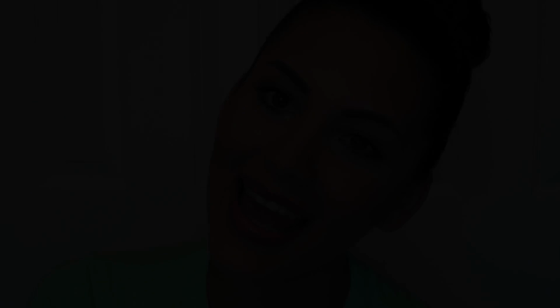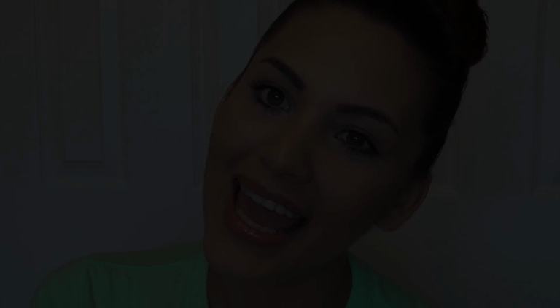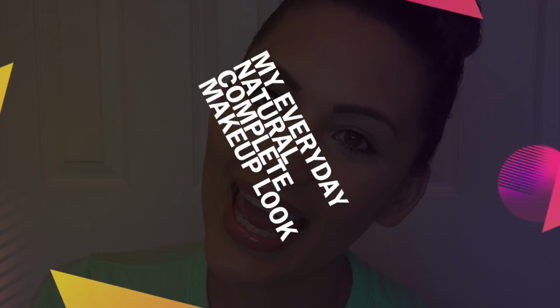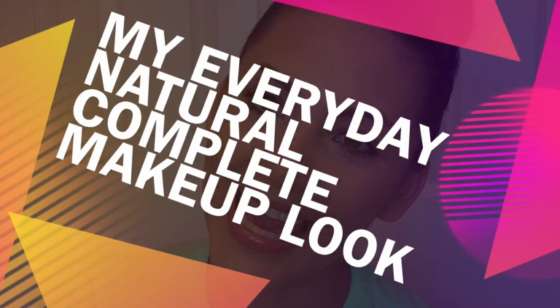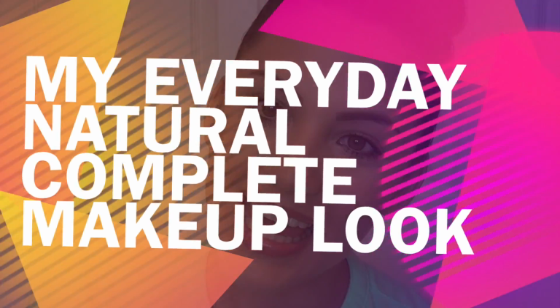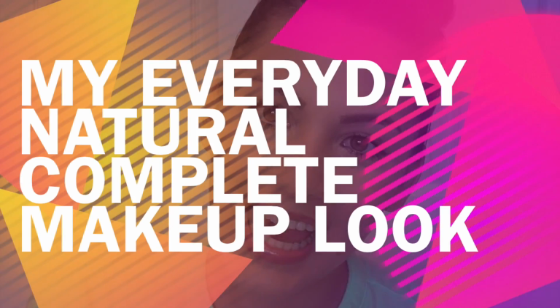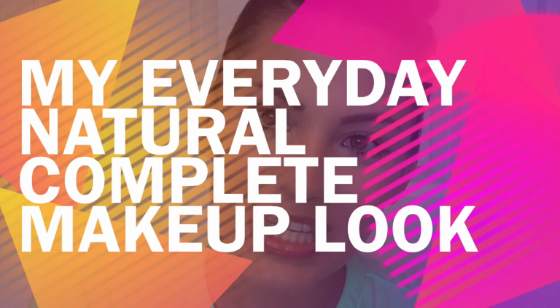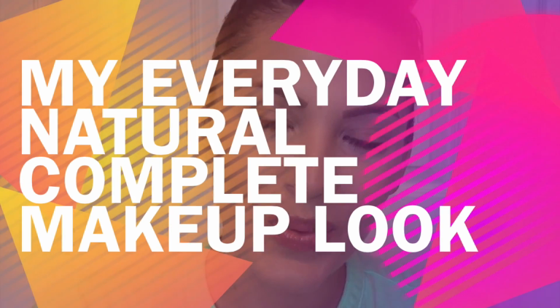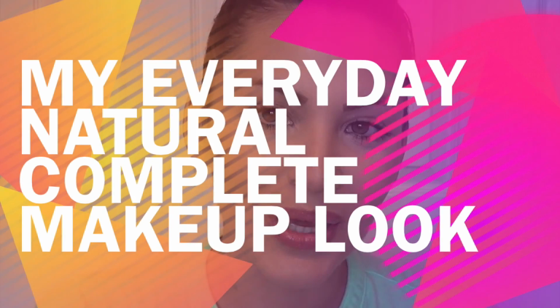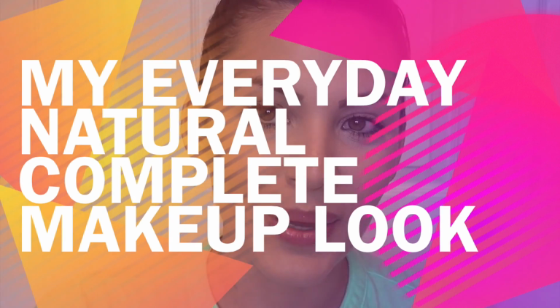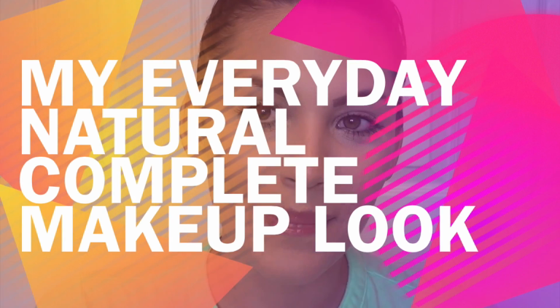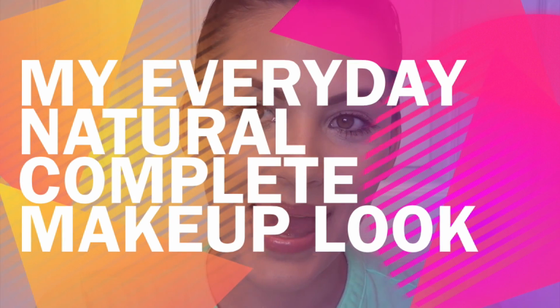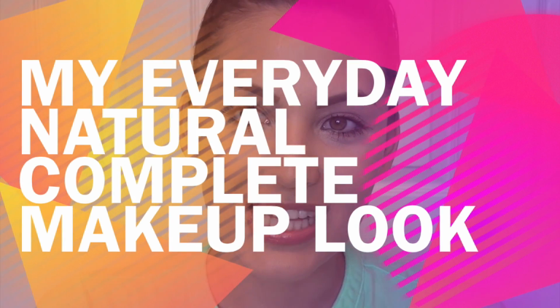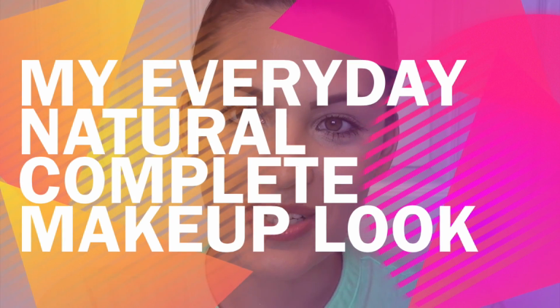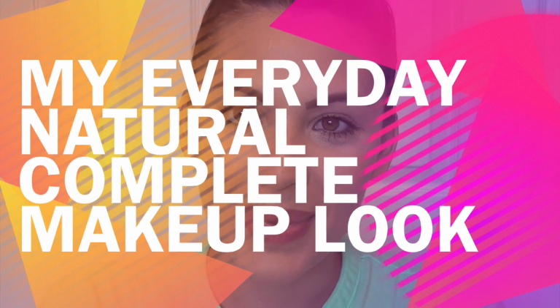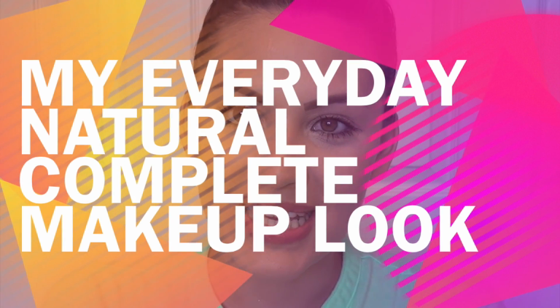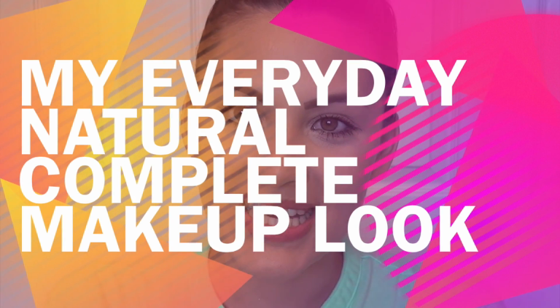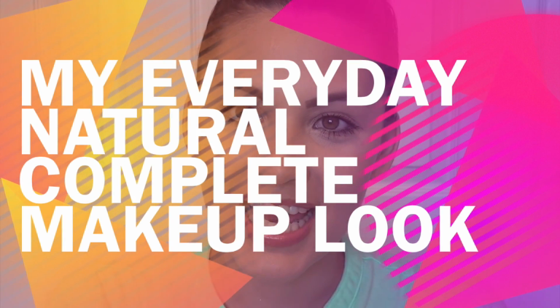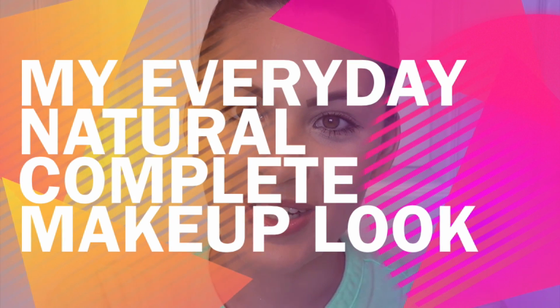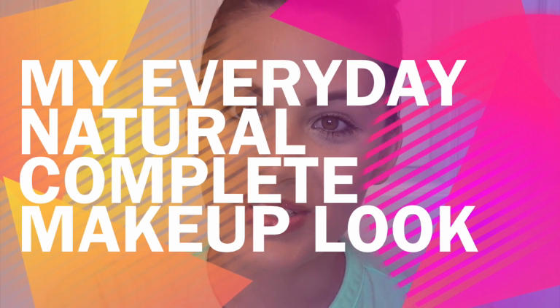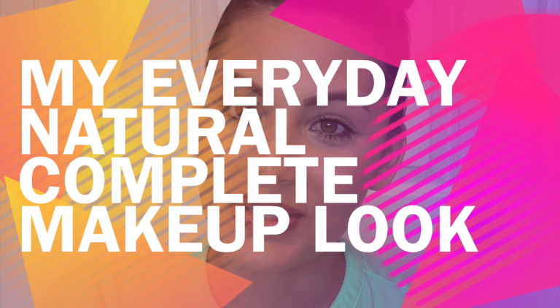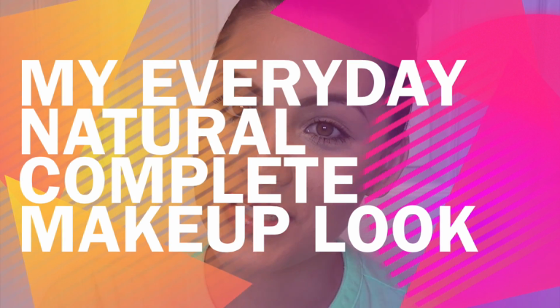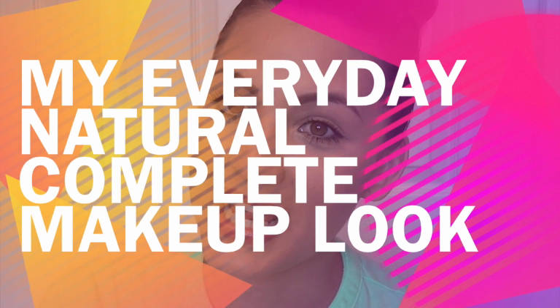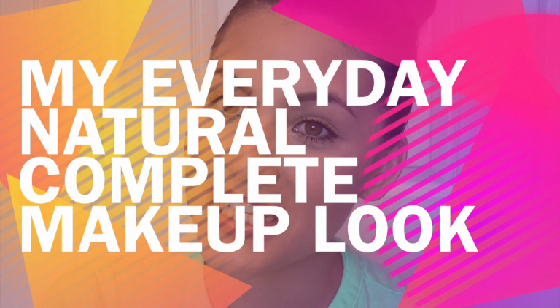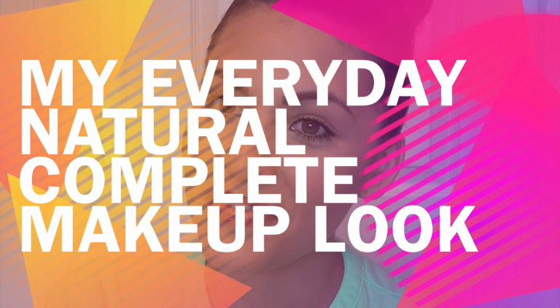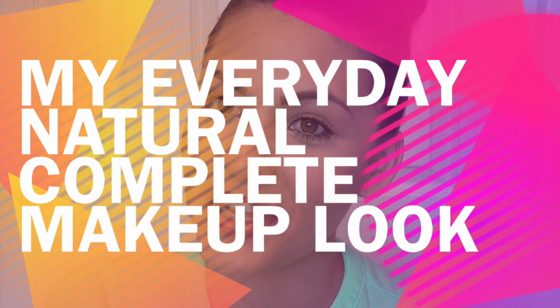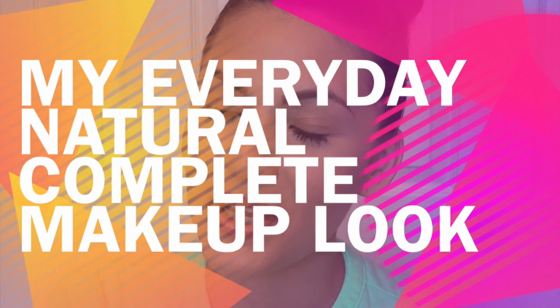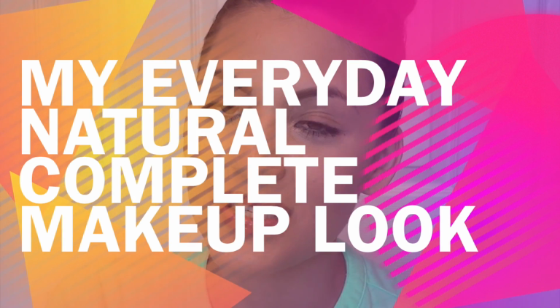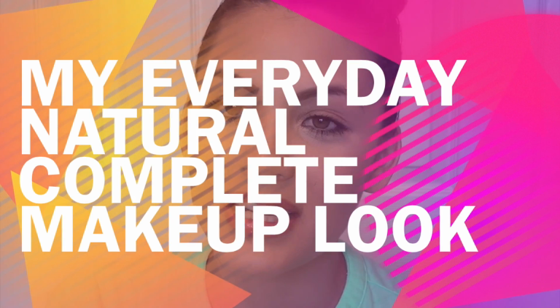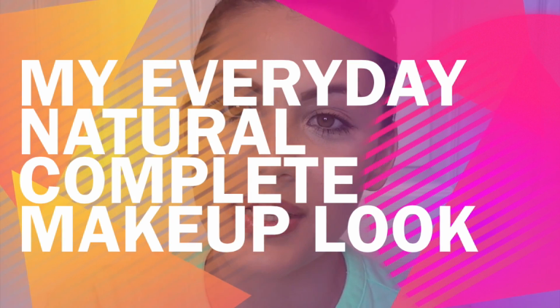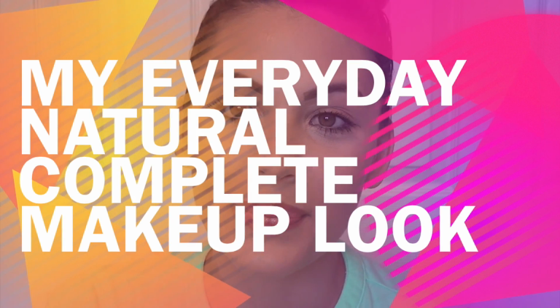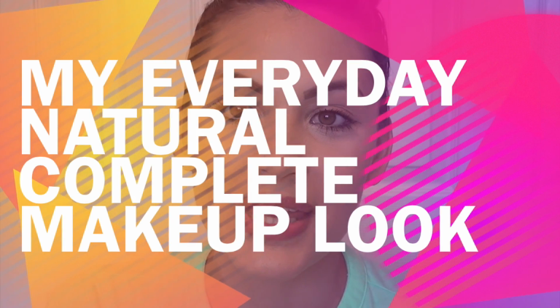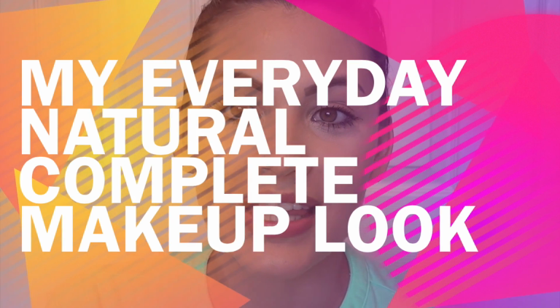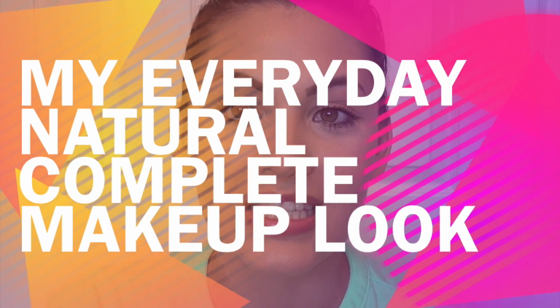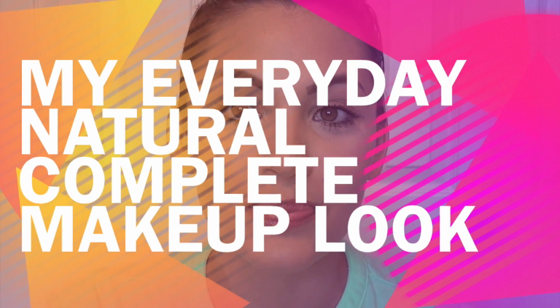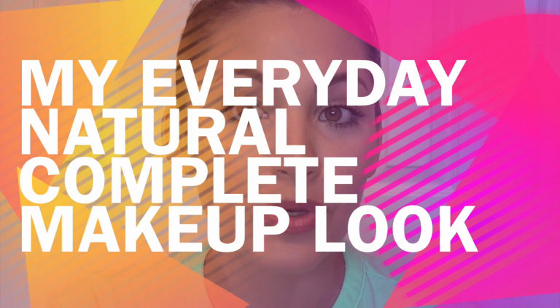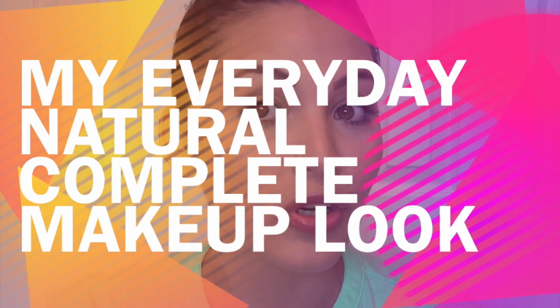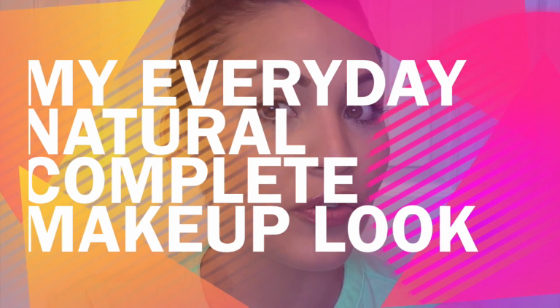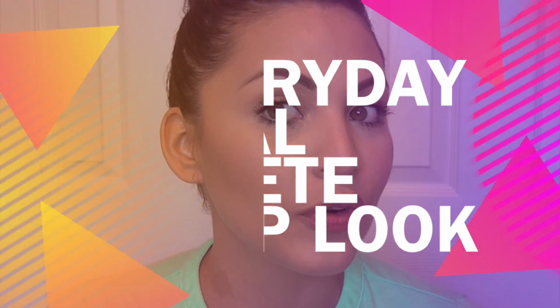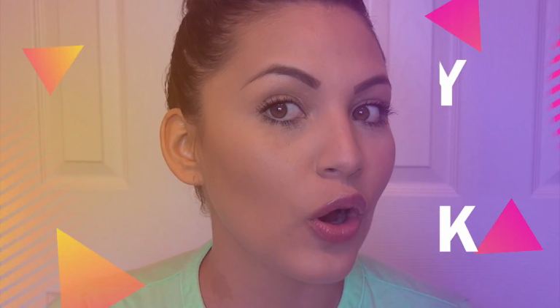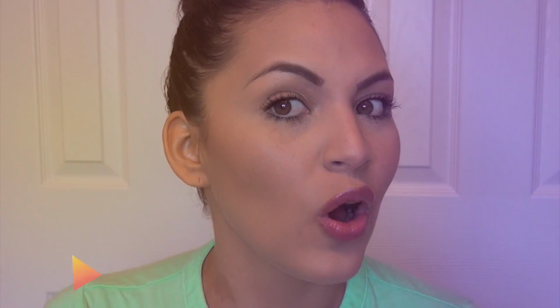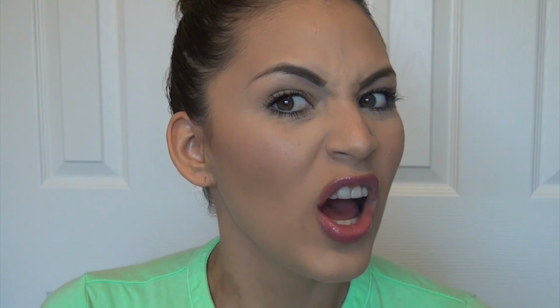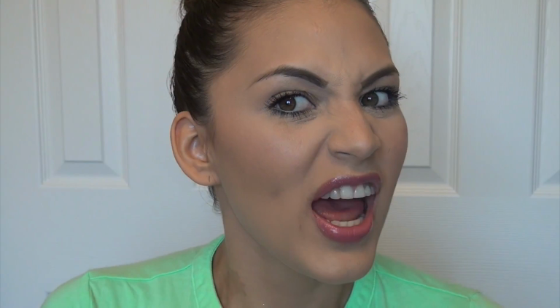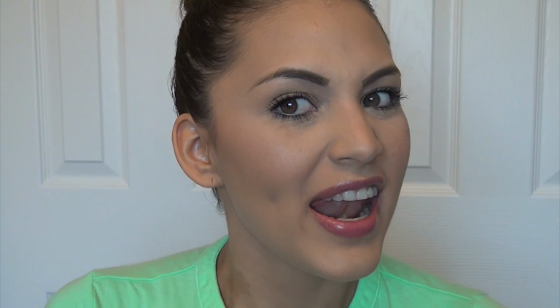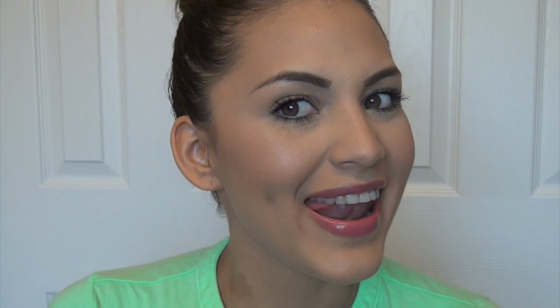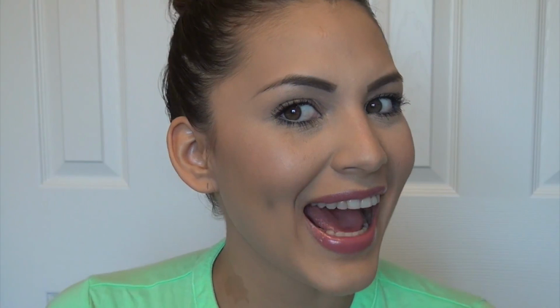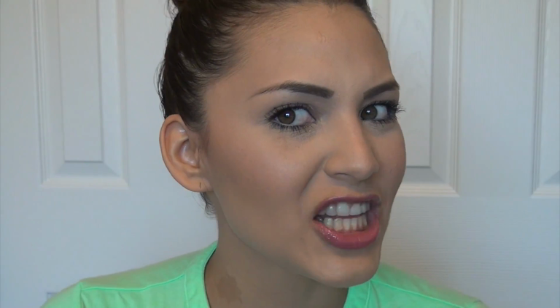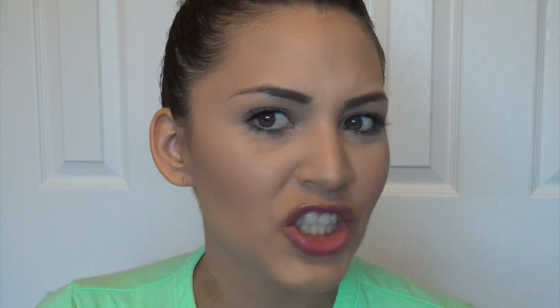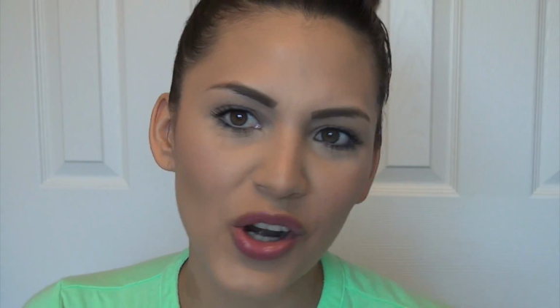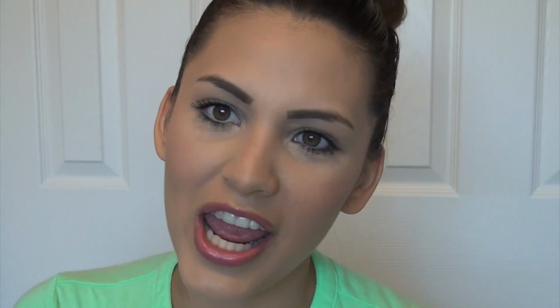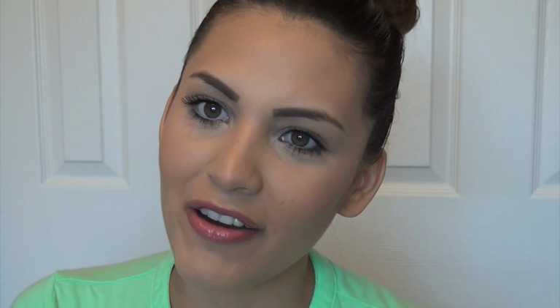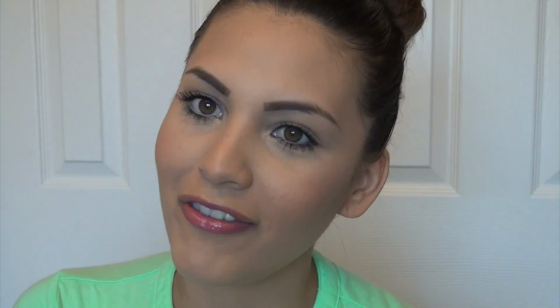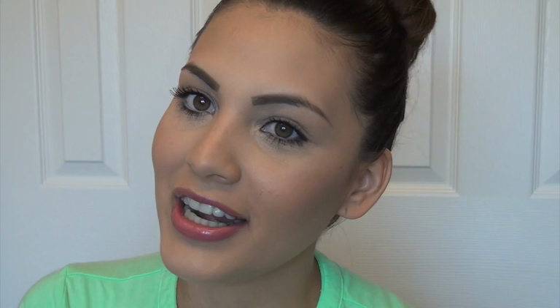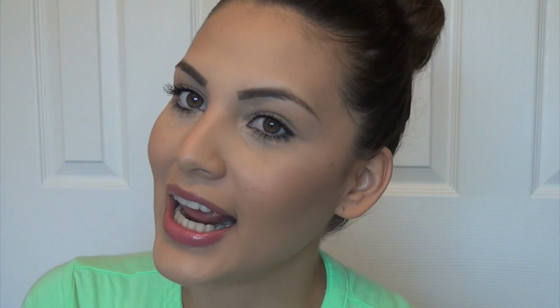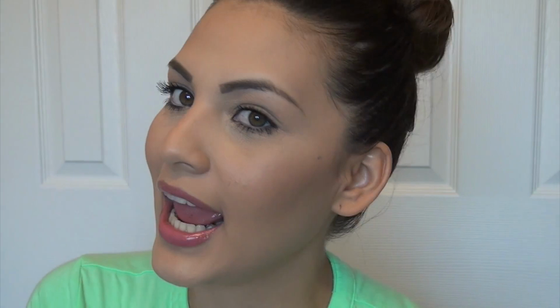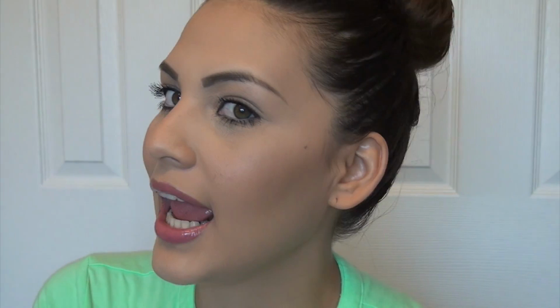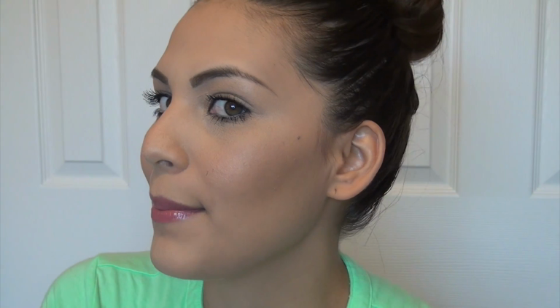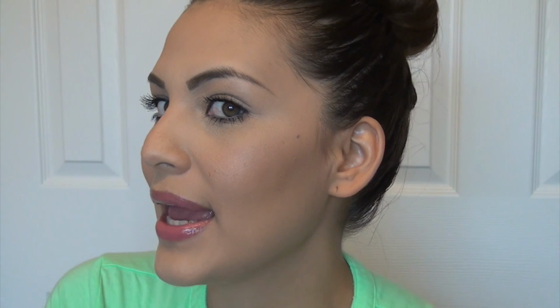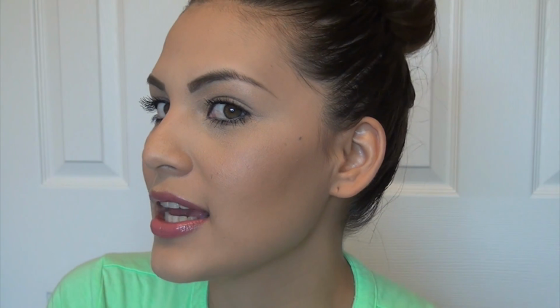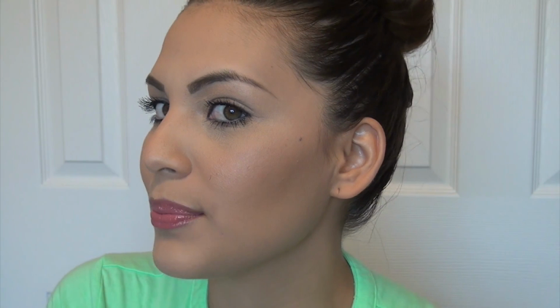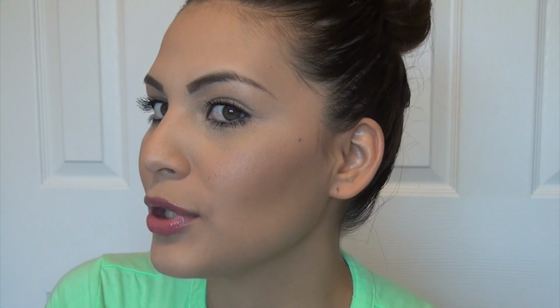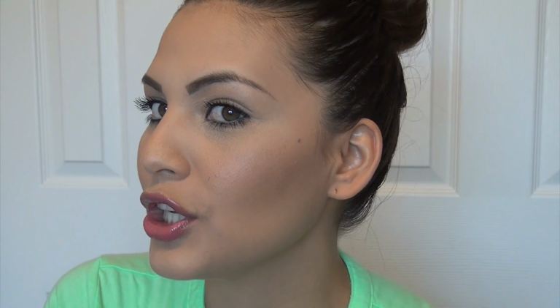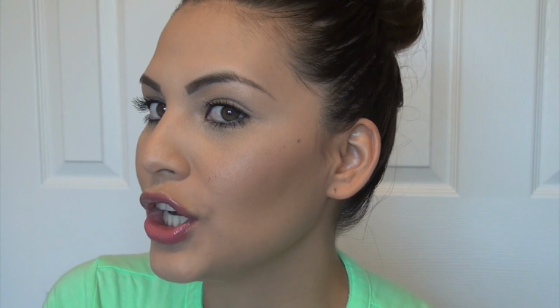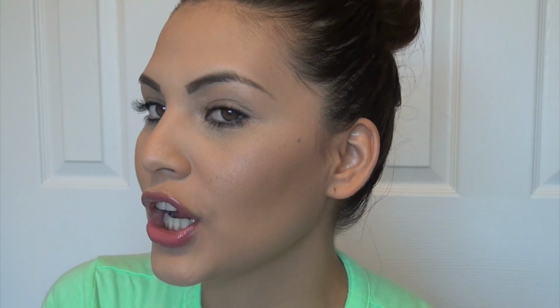Hey guys, welcome back to my channel. So today's video is going to be this beautiful, natural, everyday makeup look.